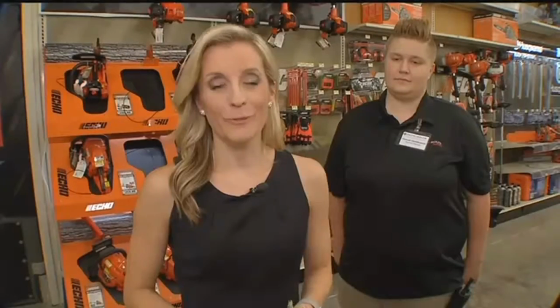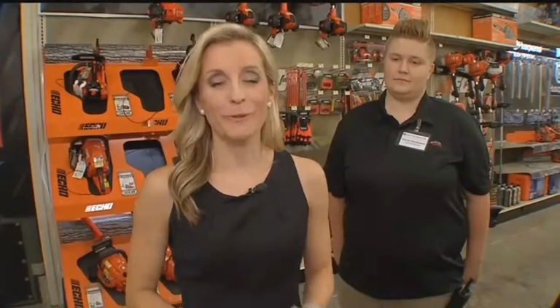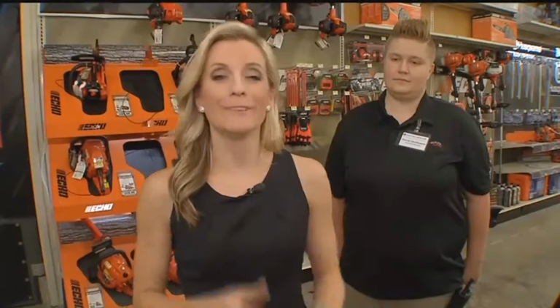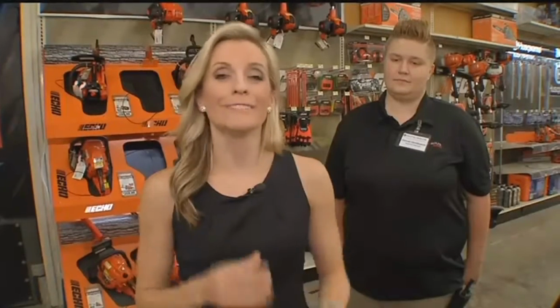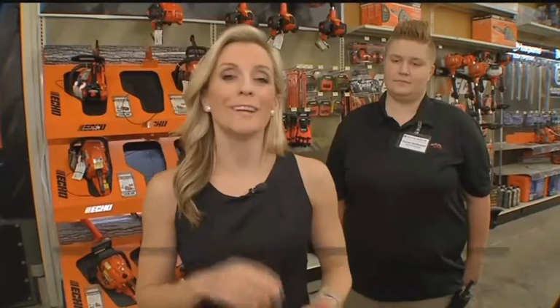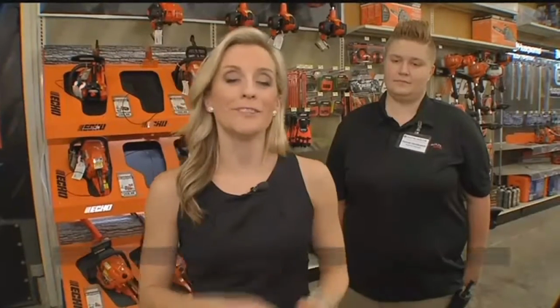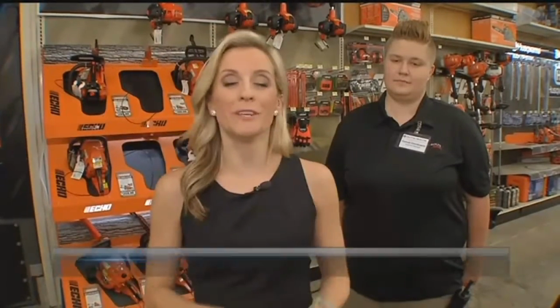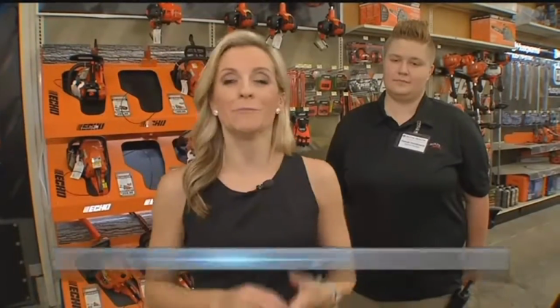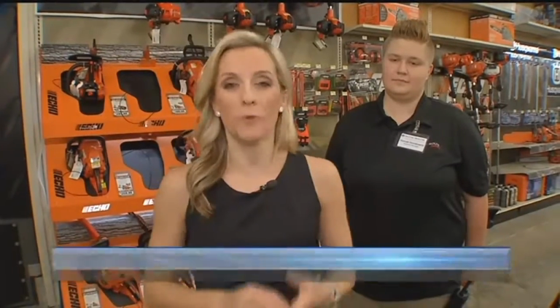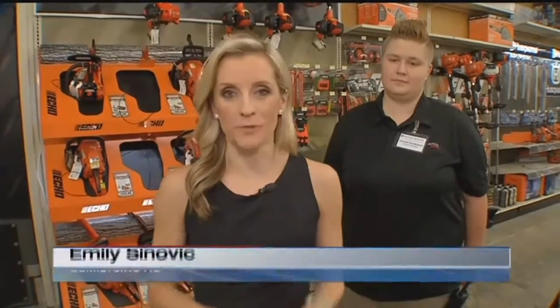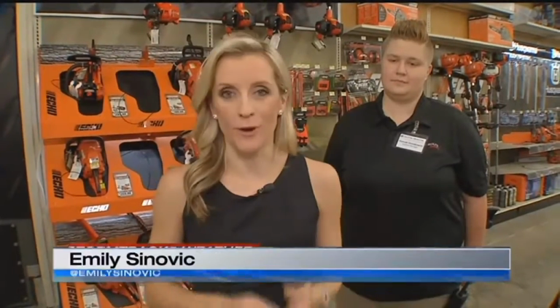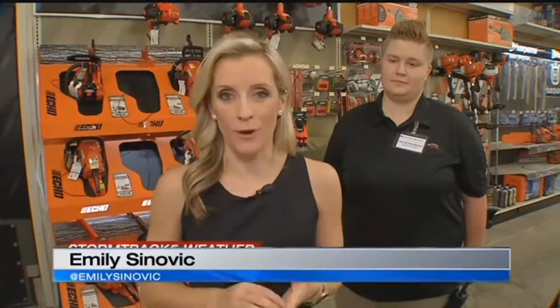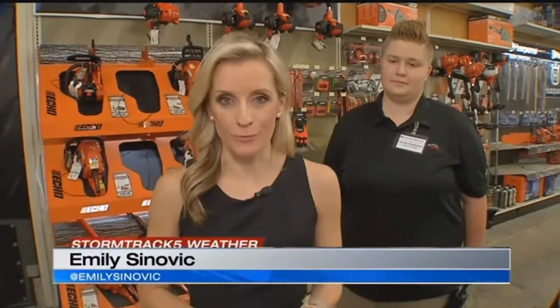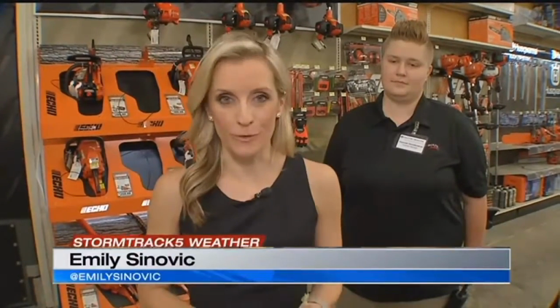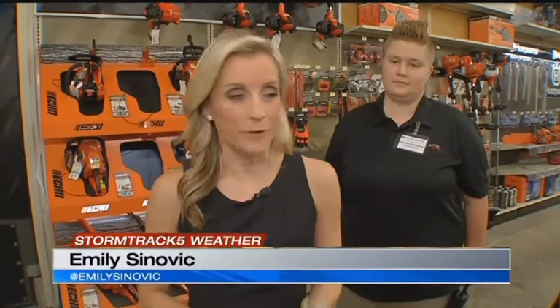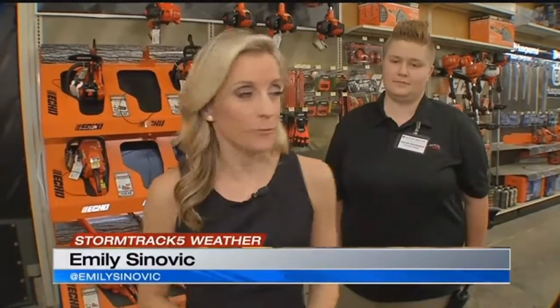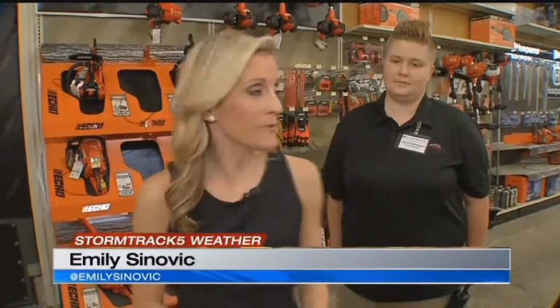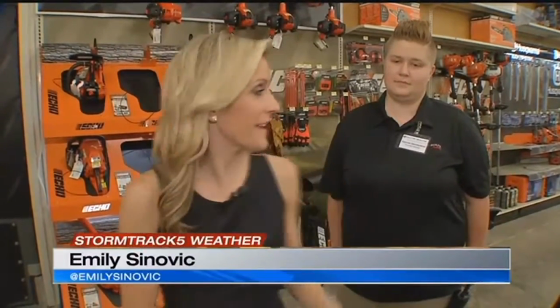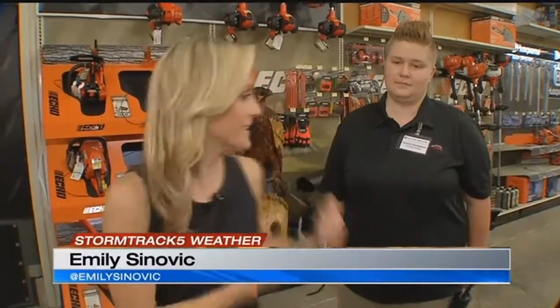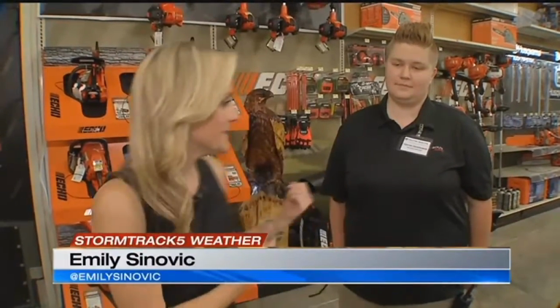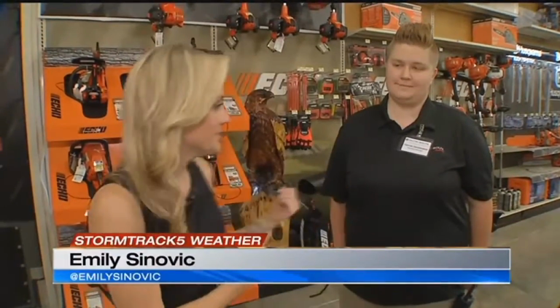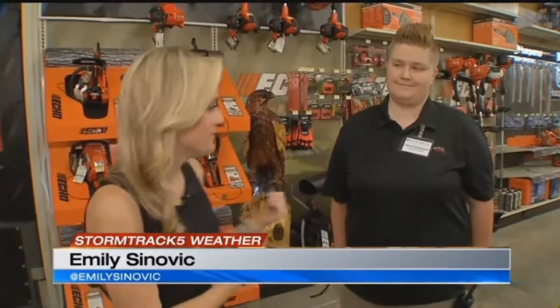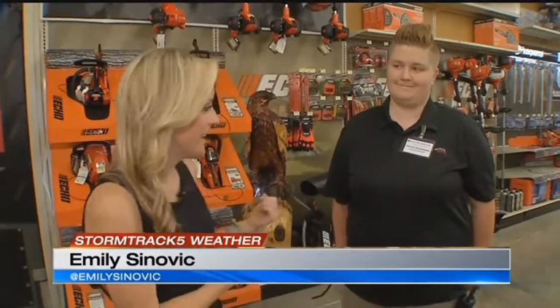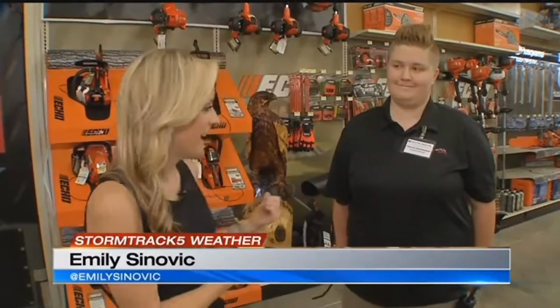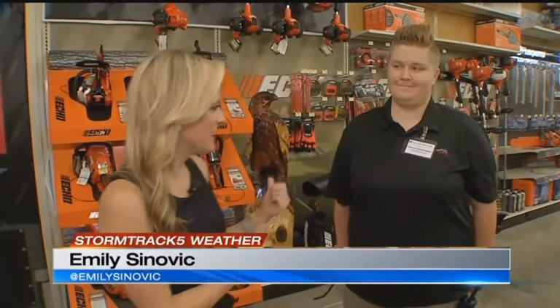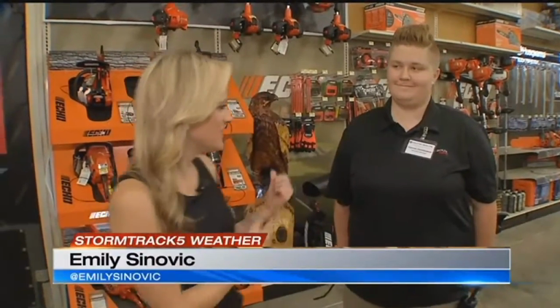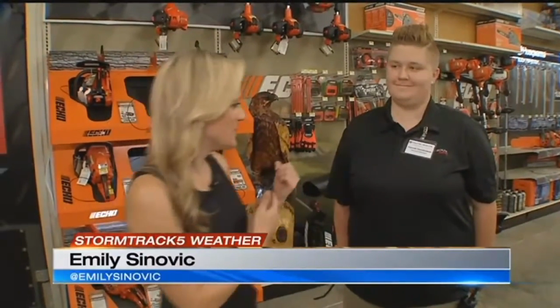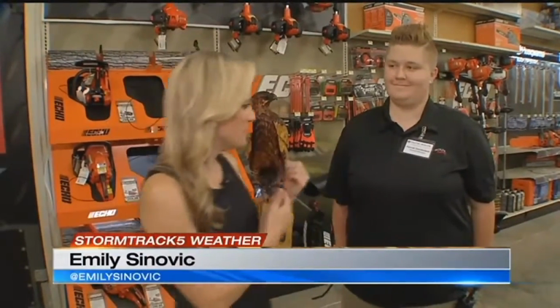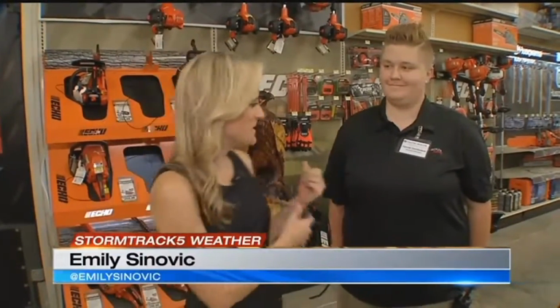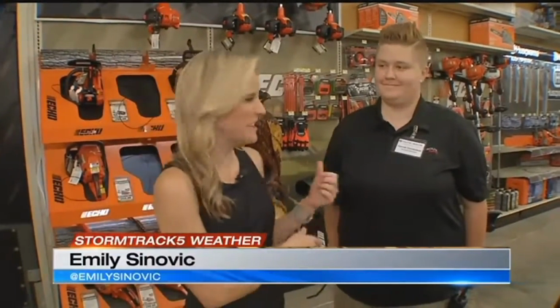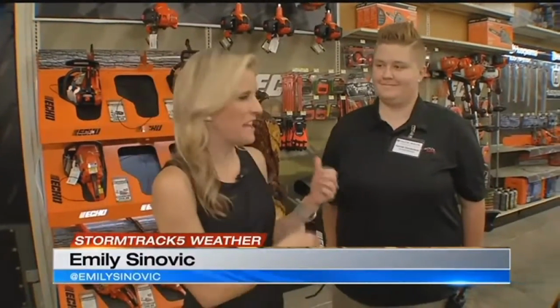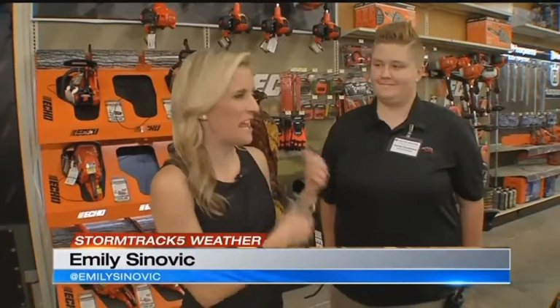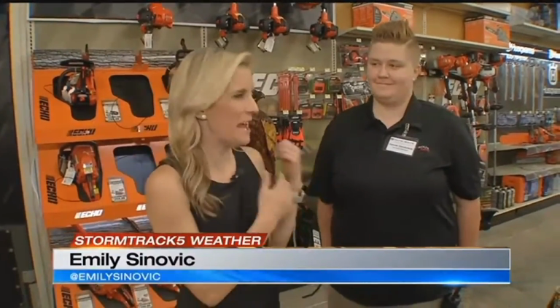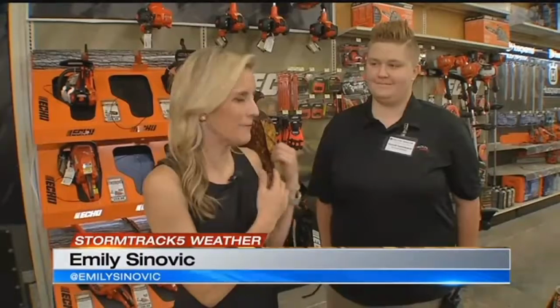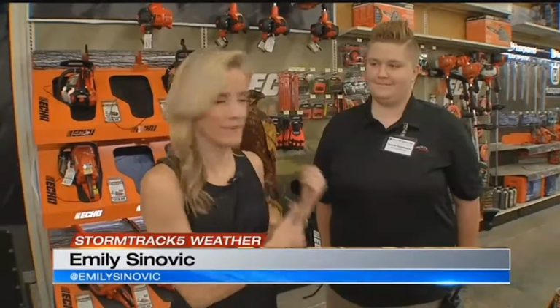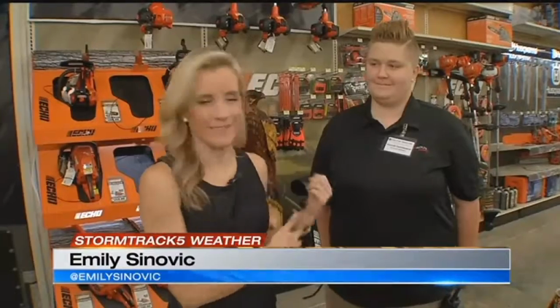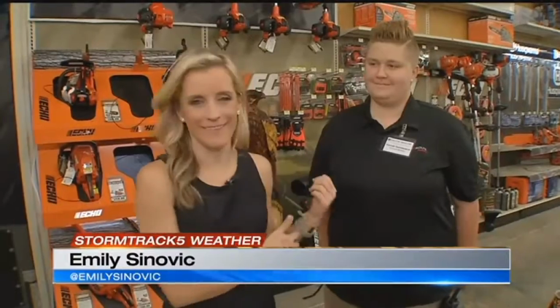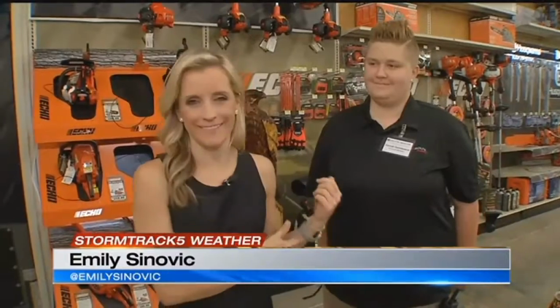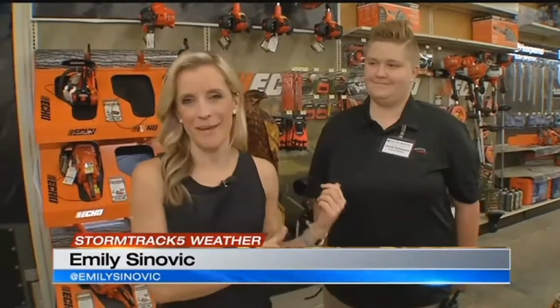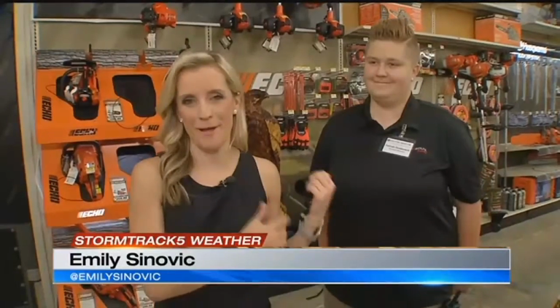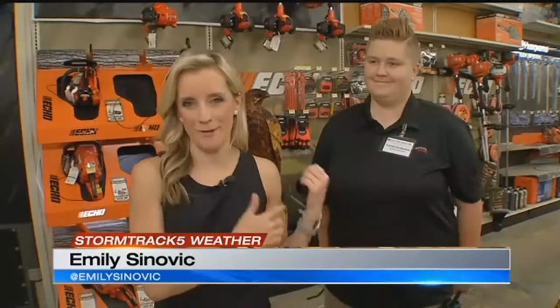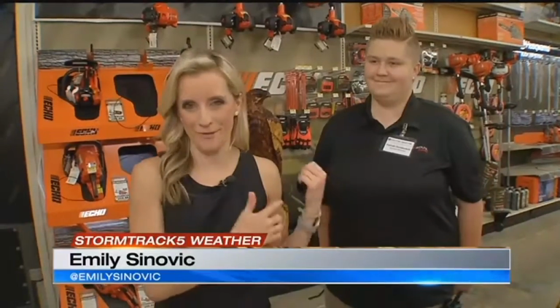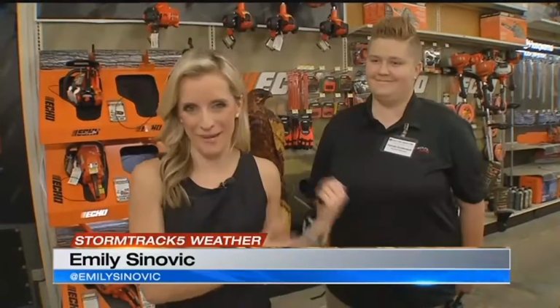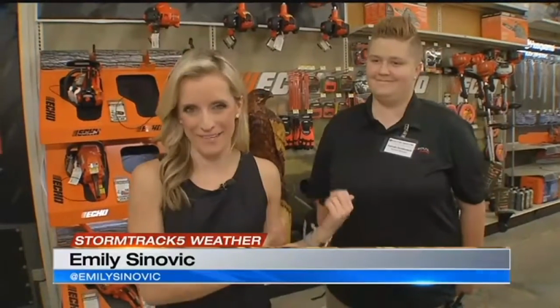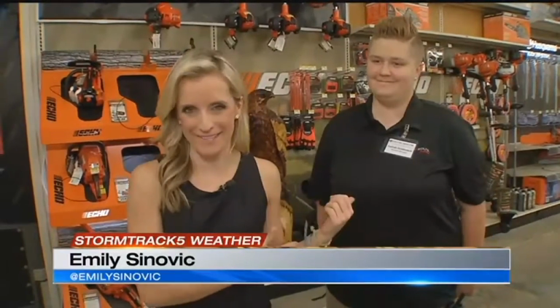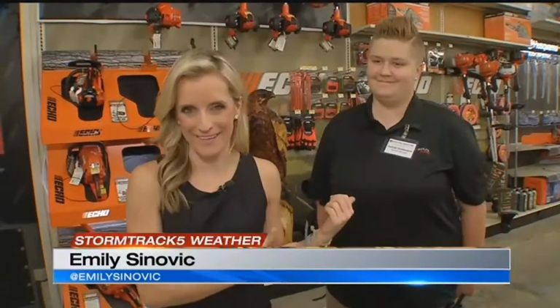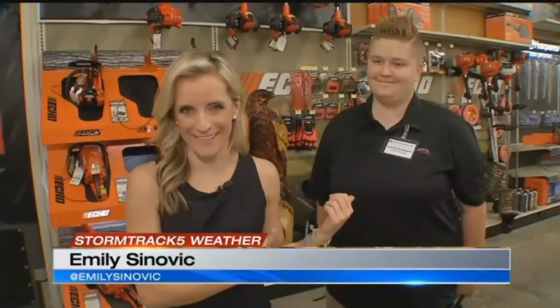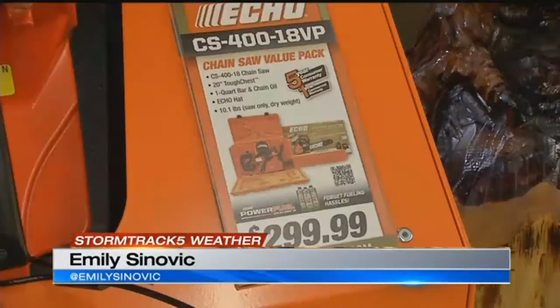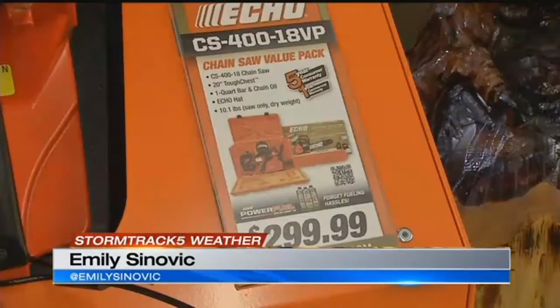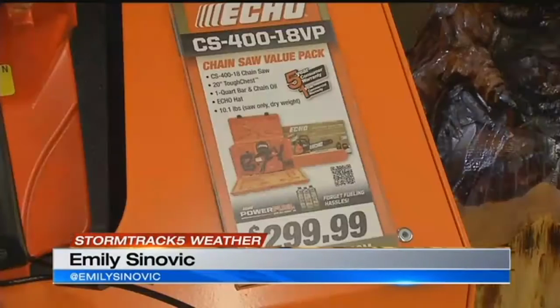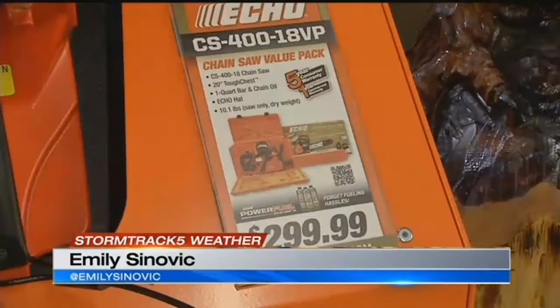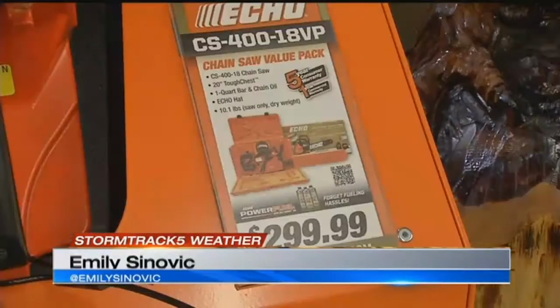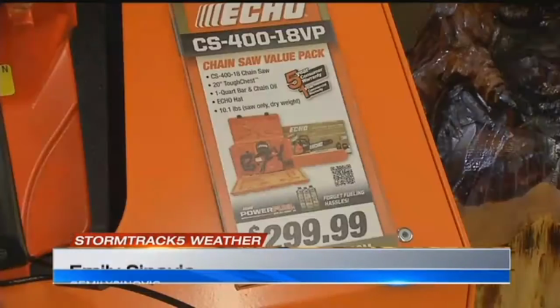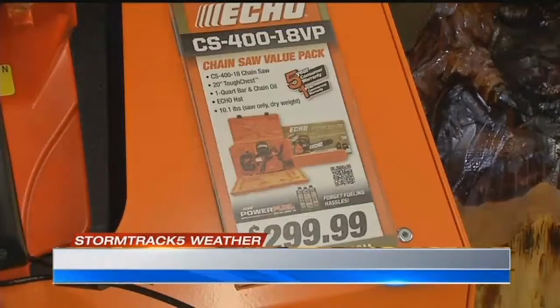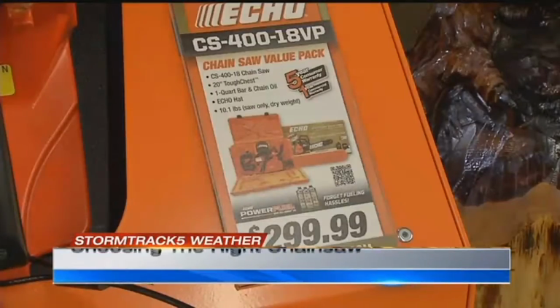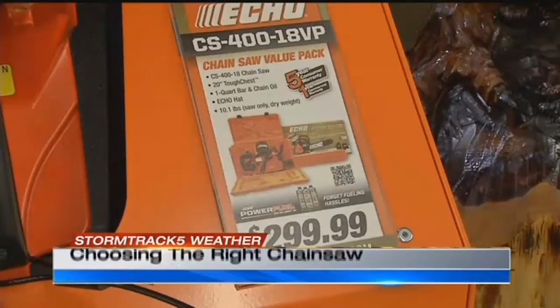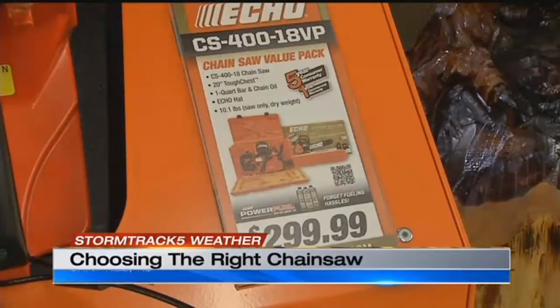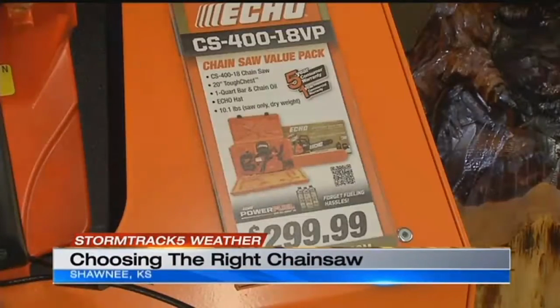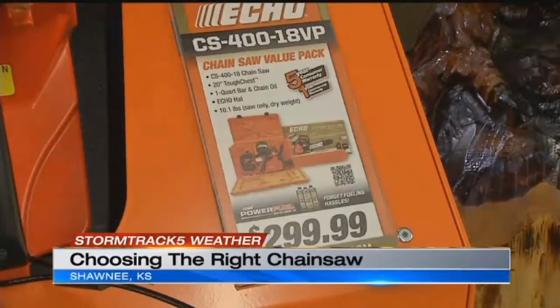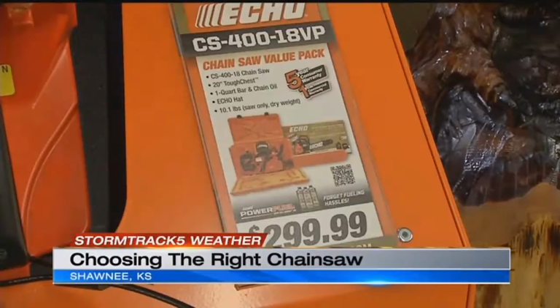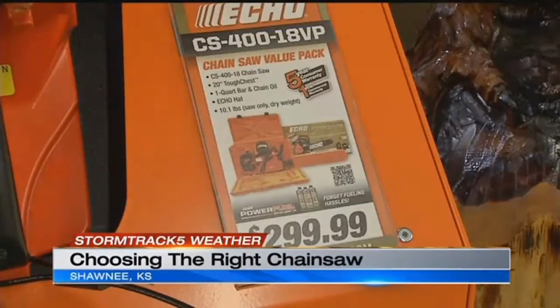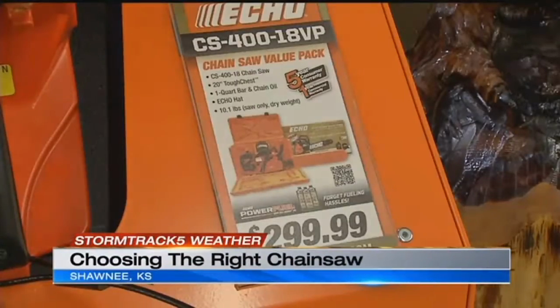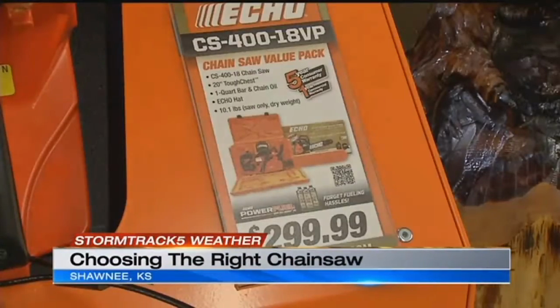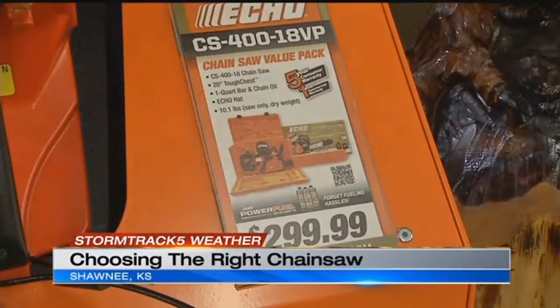We're here at Nuts and Bolts Hardware with Hannah. Hannah knows everything about chainsaws, including the price tags.